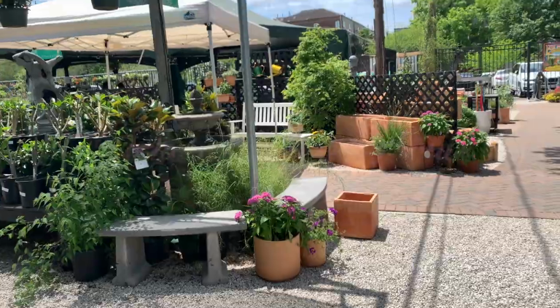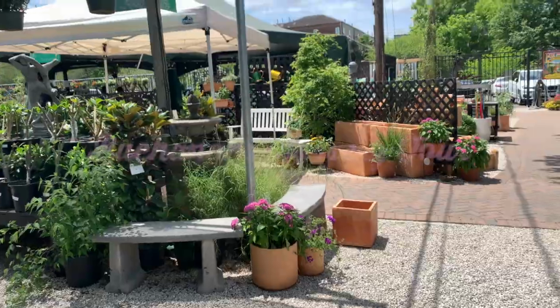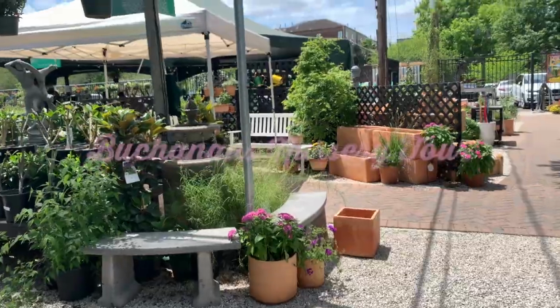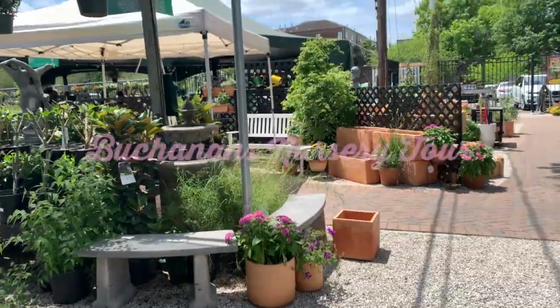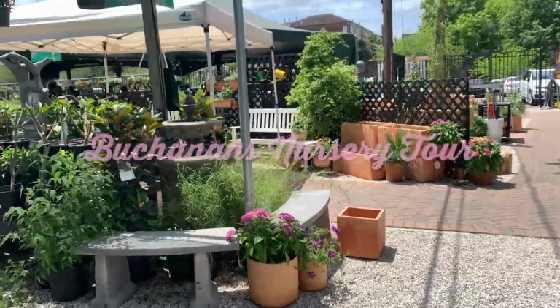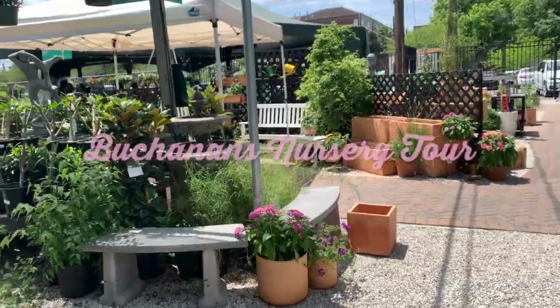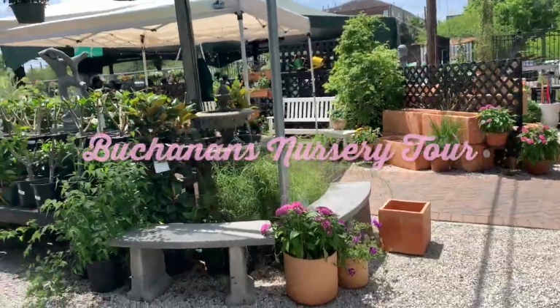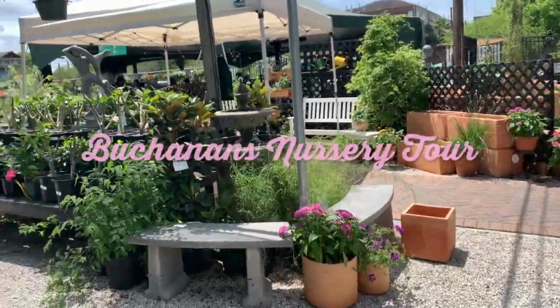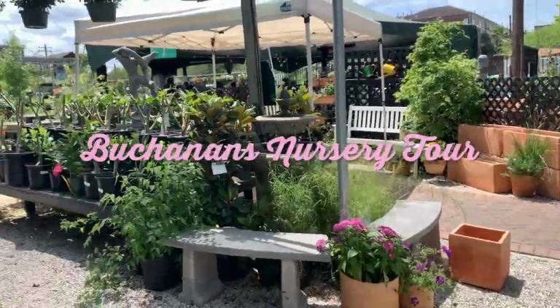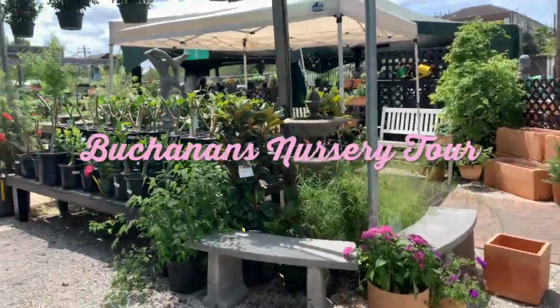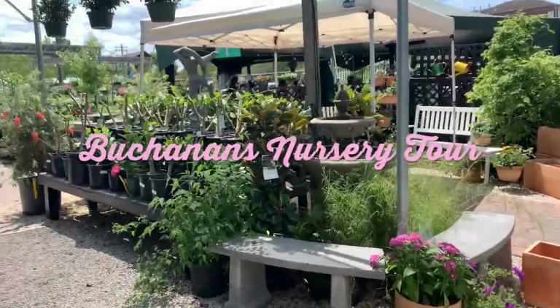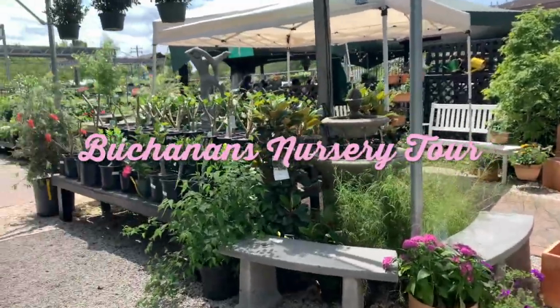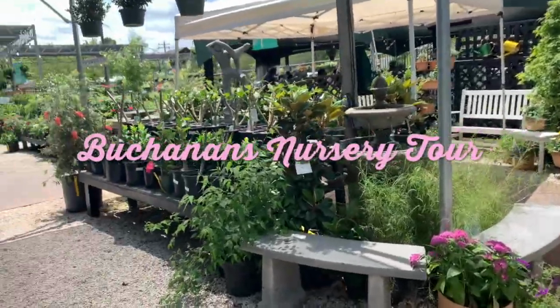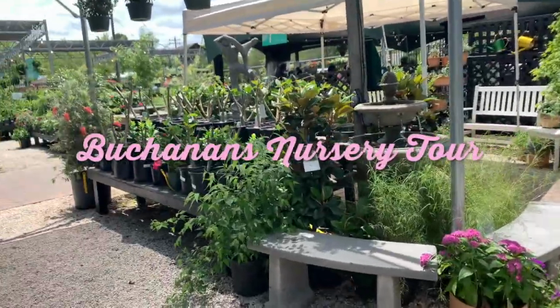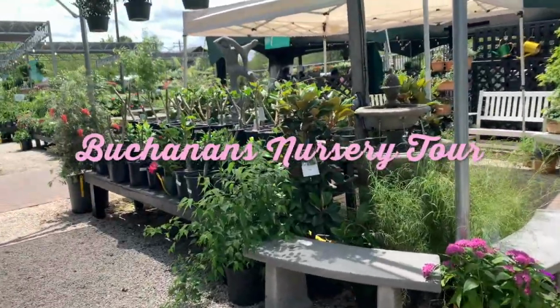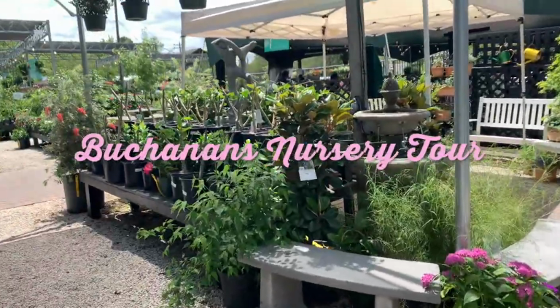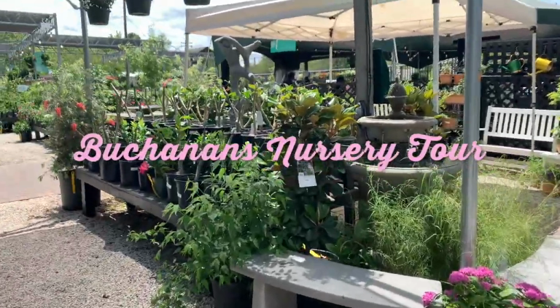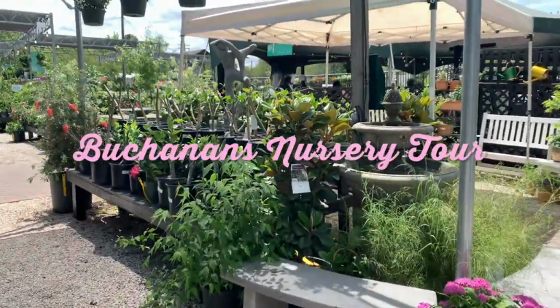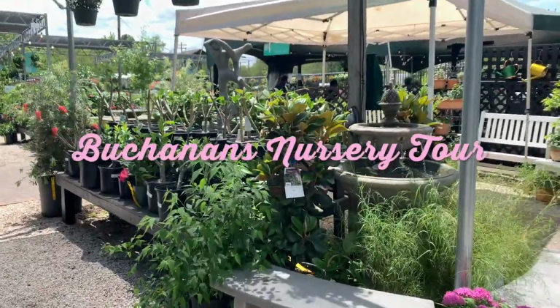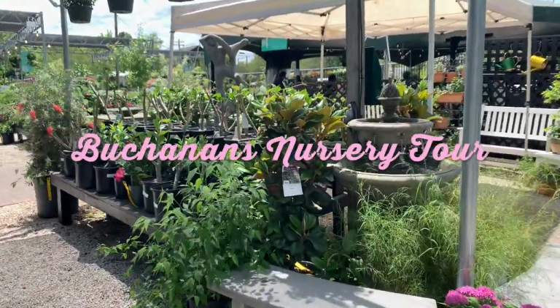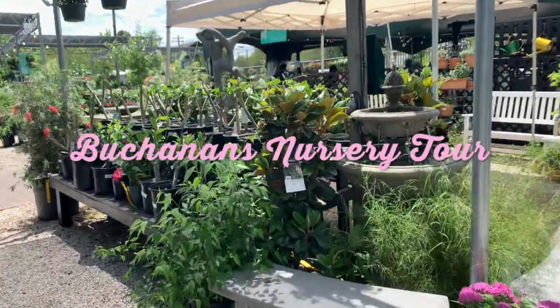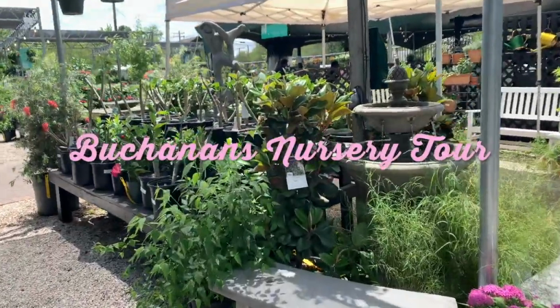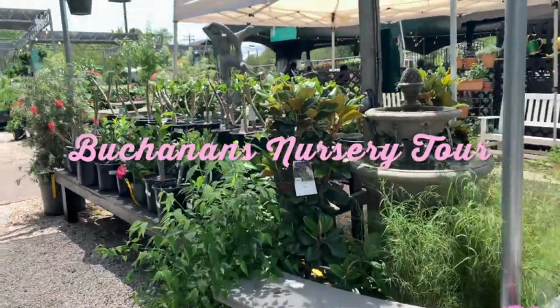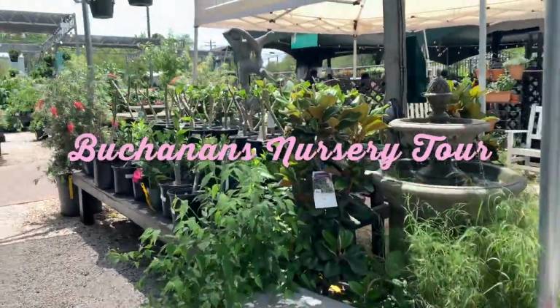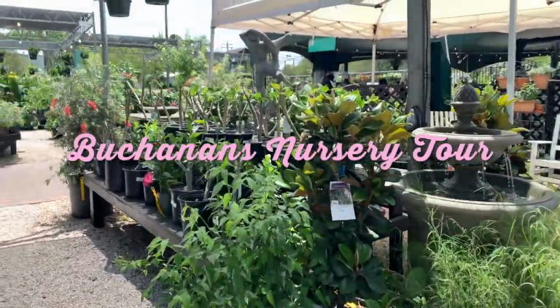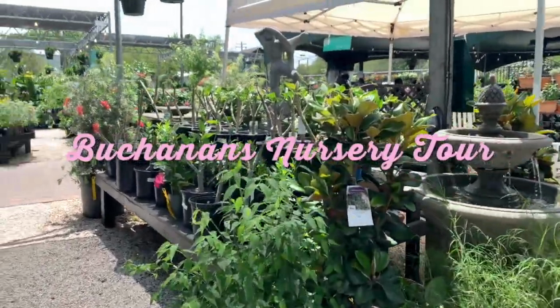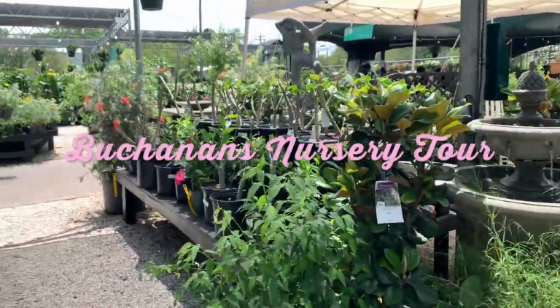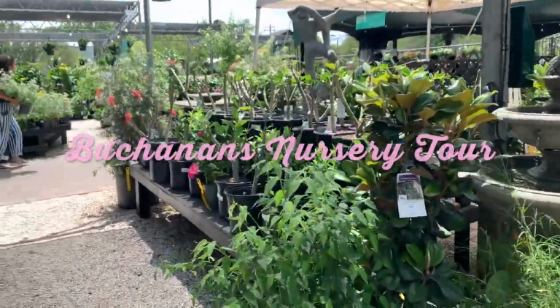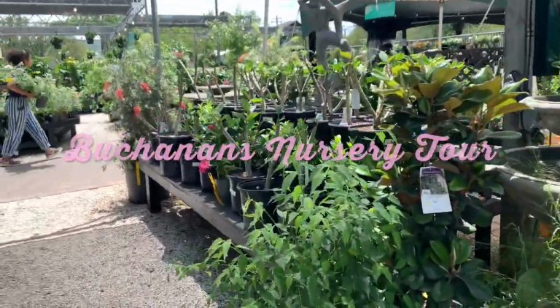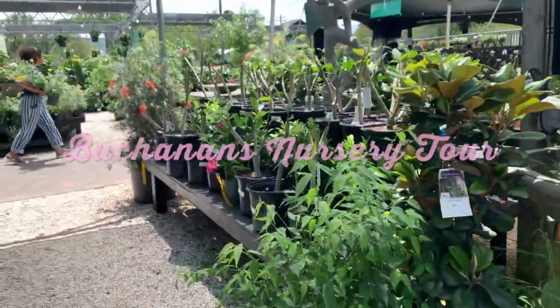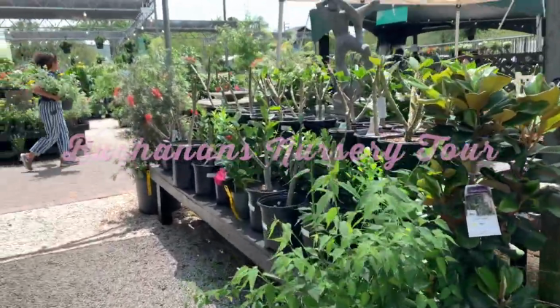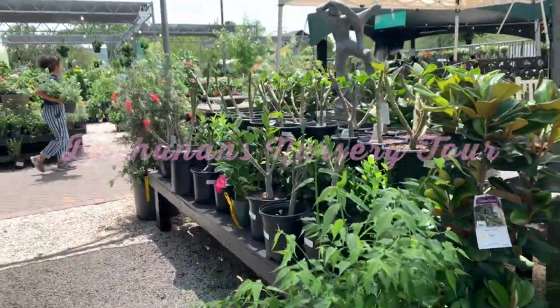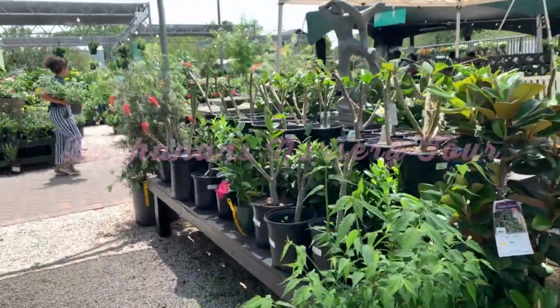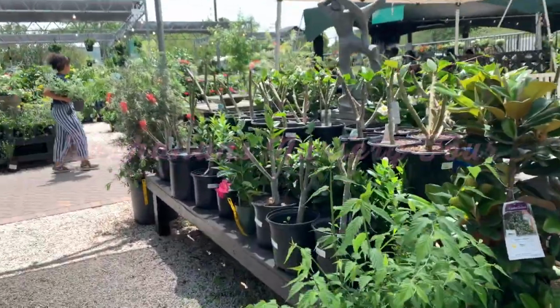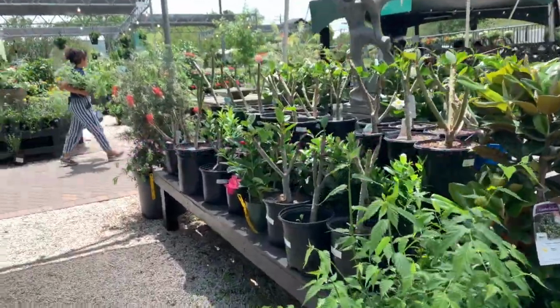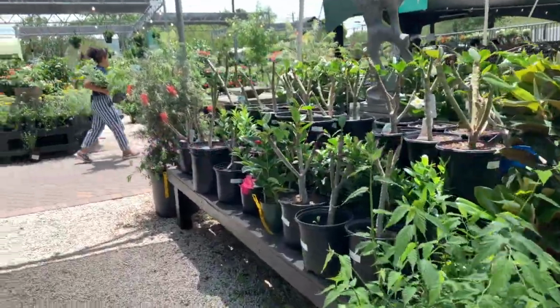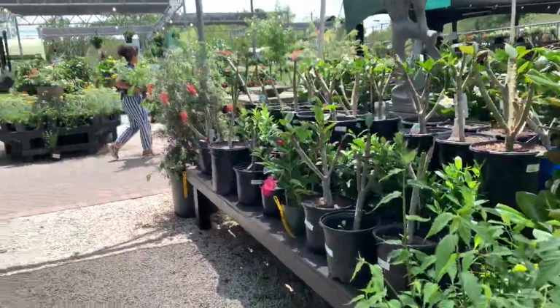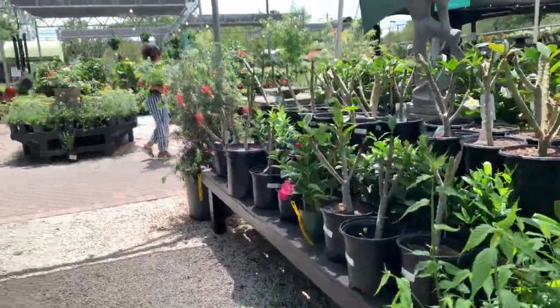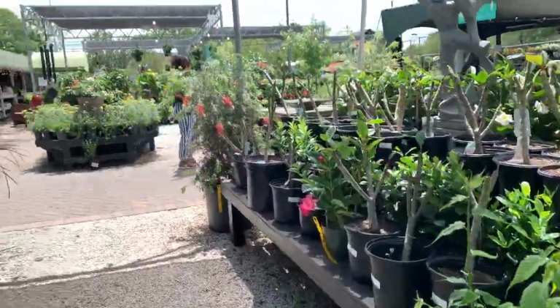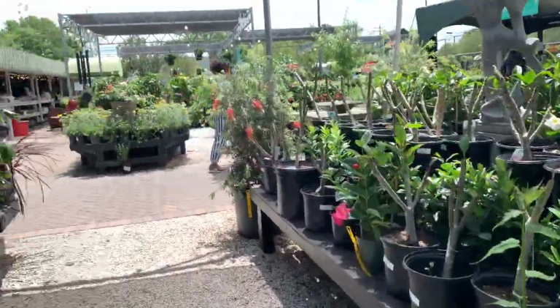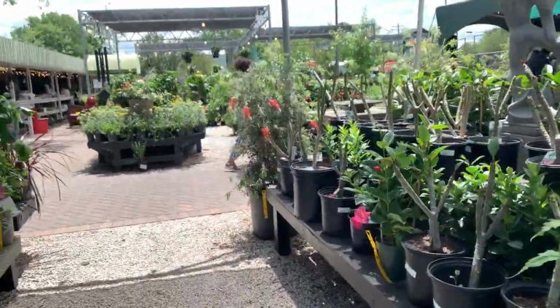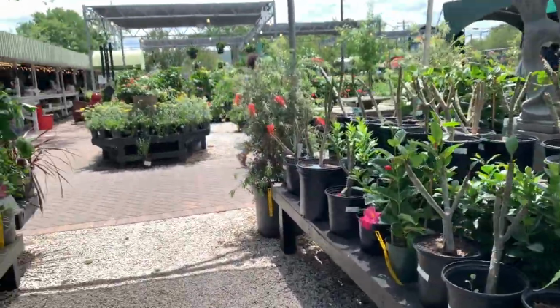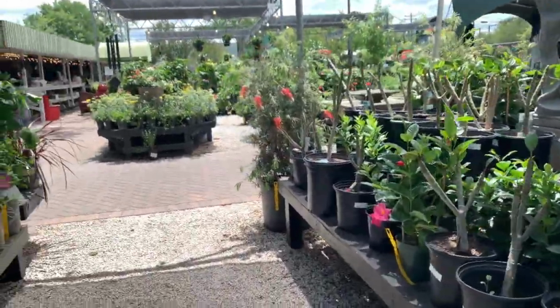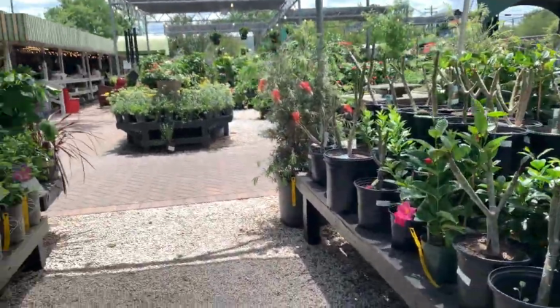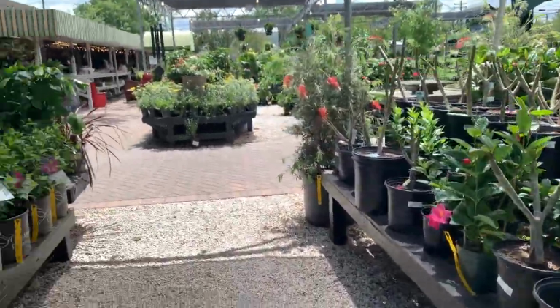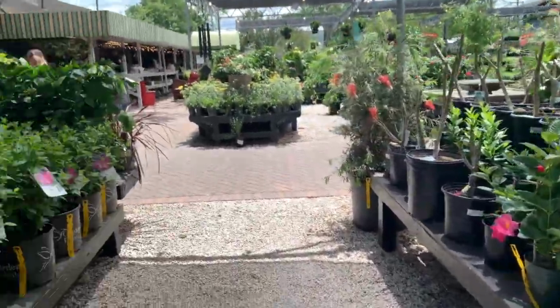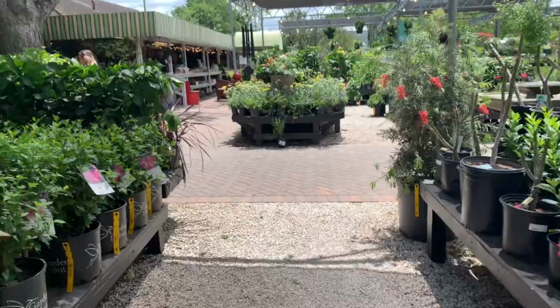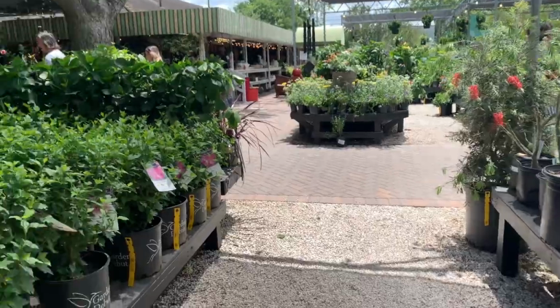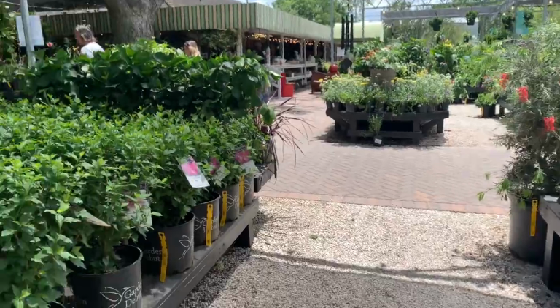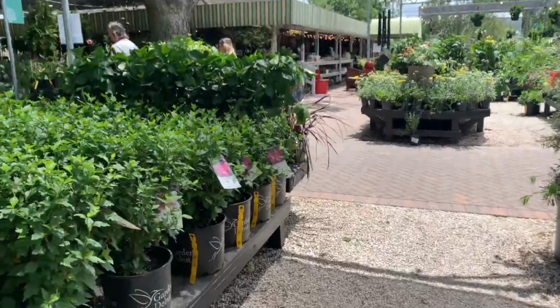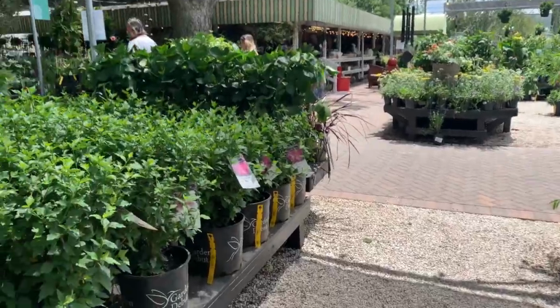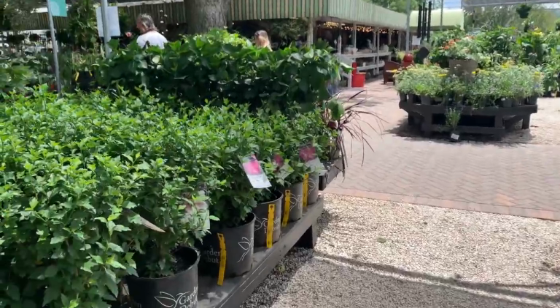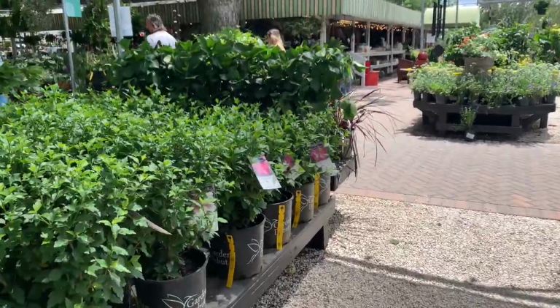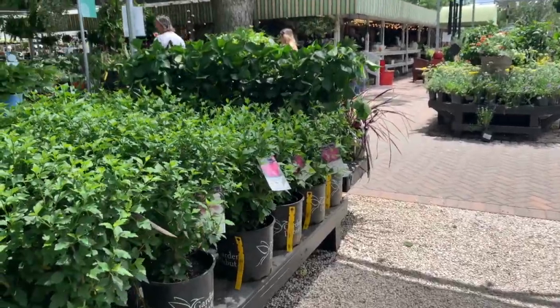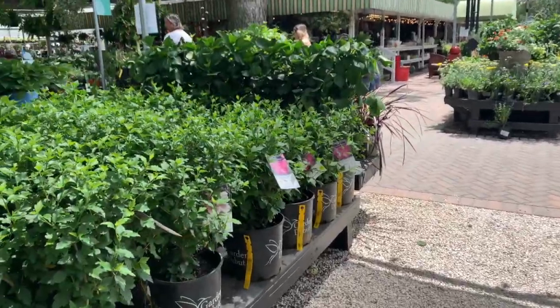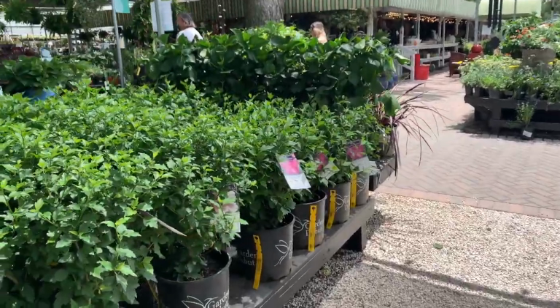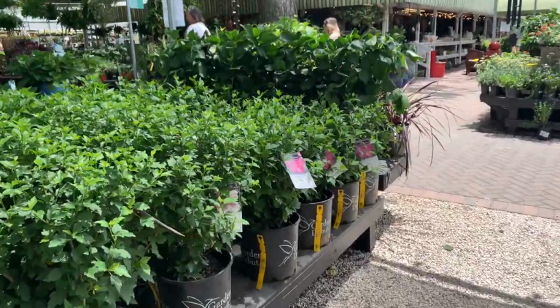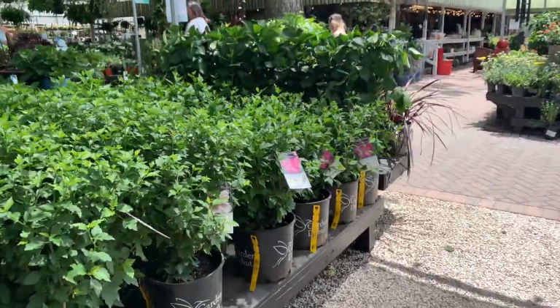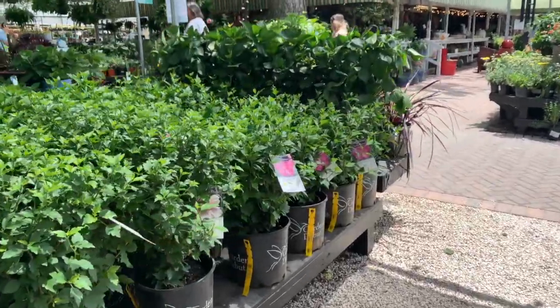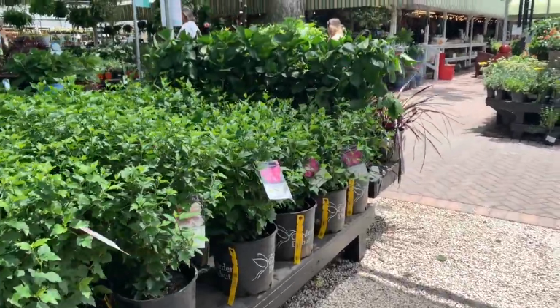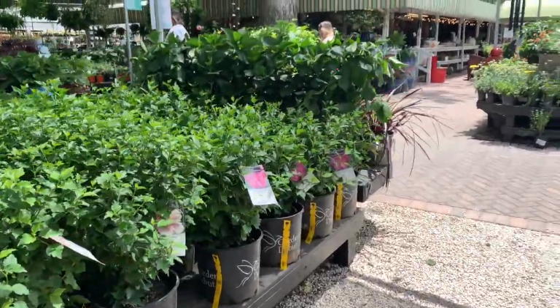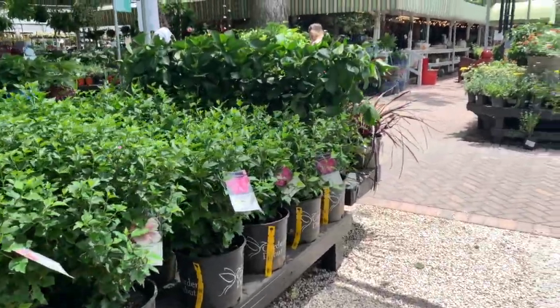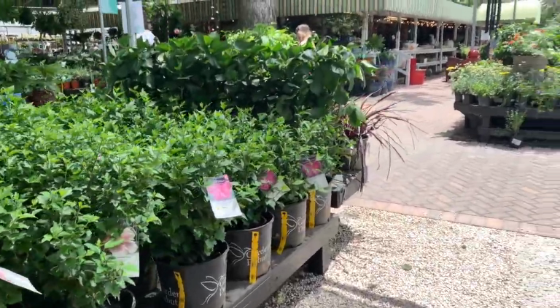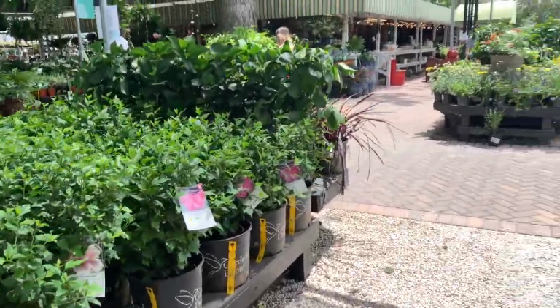Hey guys, welcome back to my channel. Today I'm pretty much going to be showing you guys a tour of Buchanan's Nursery here in Houston.